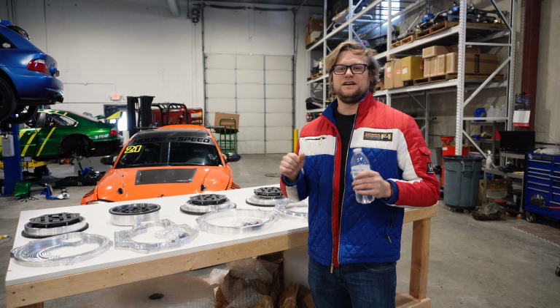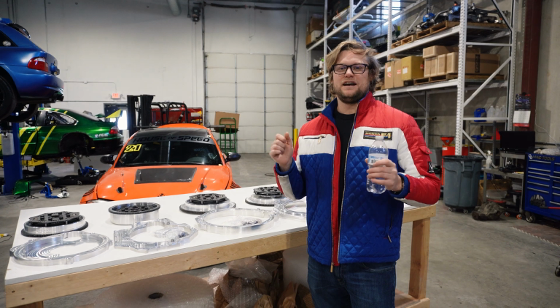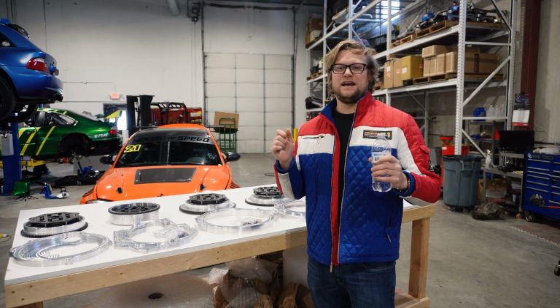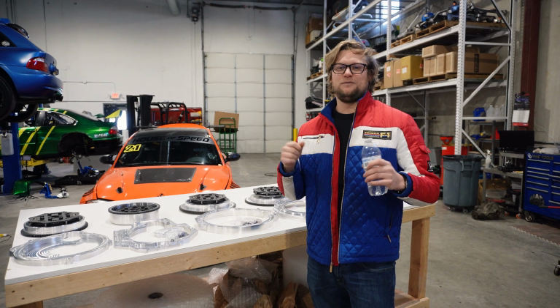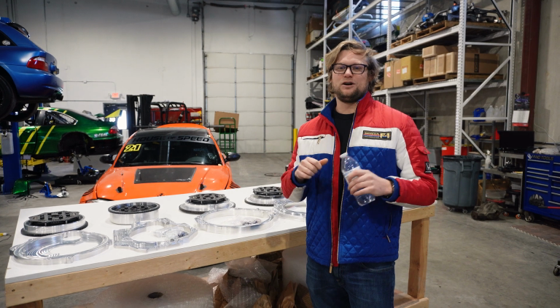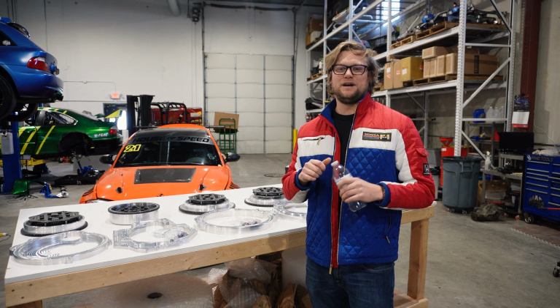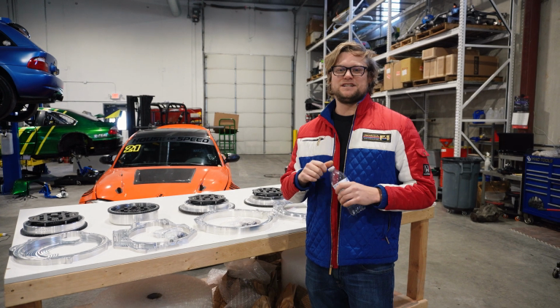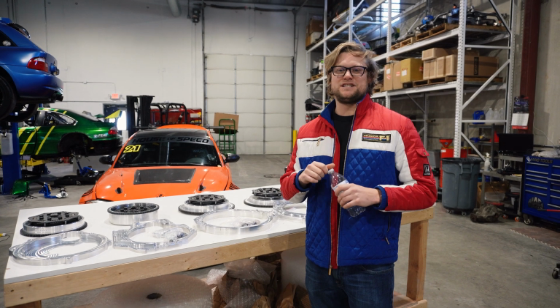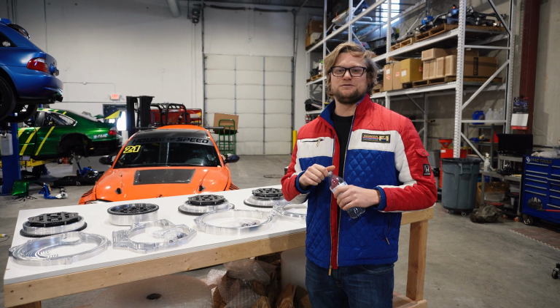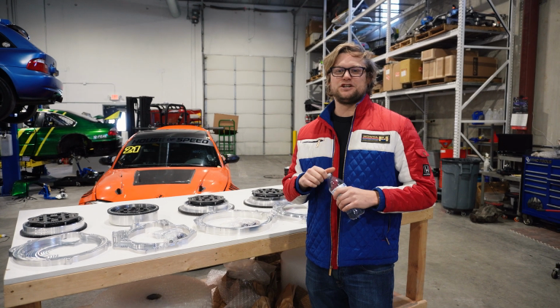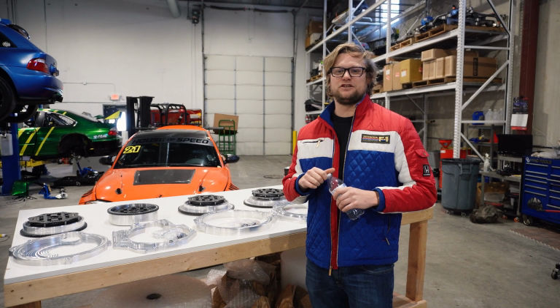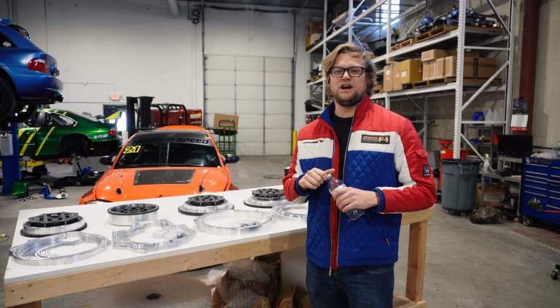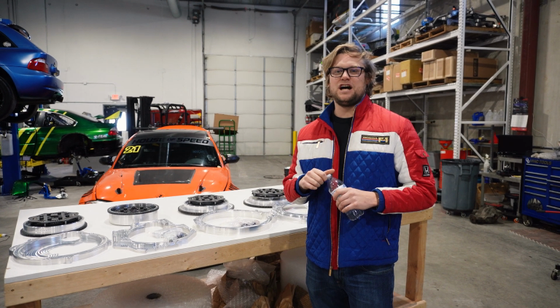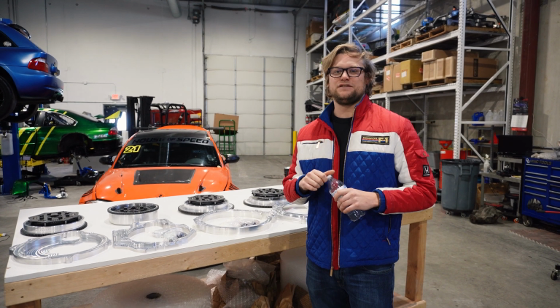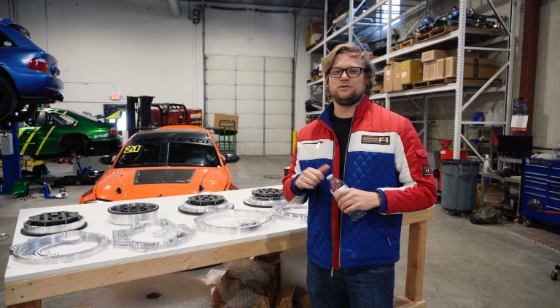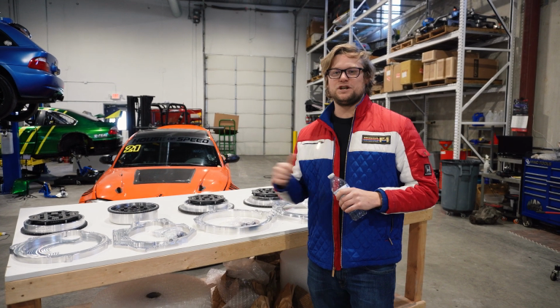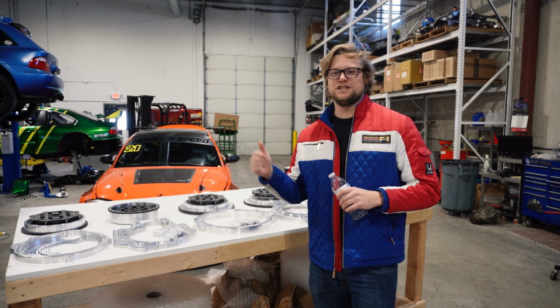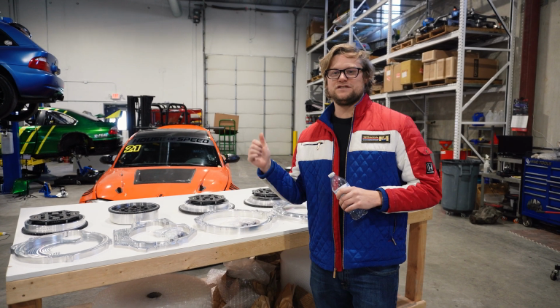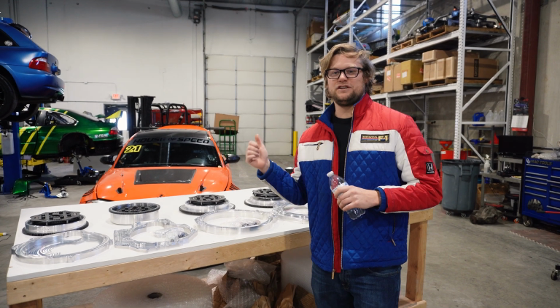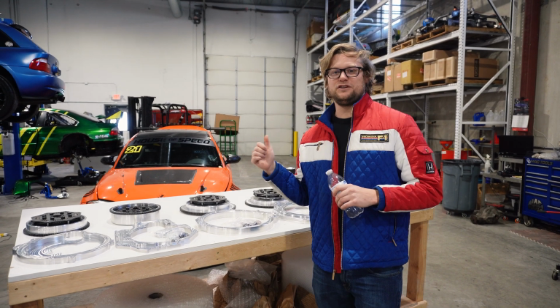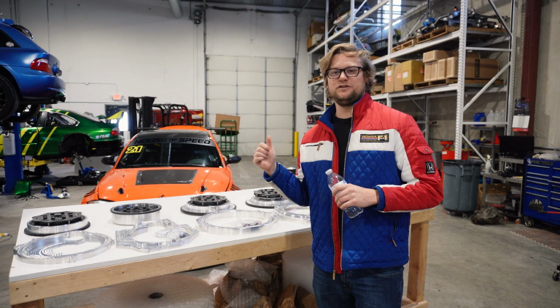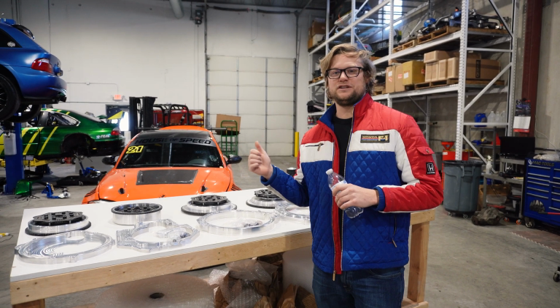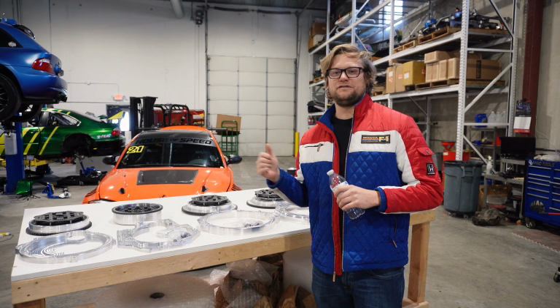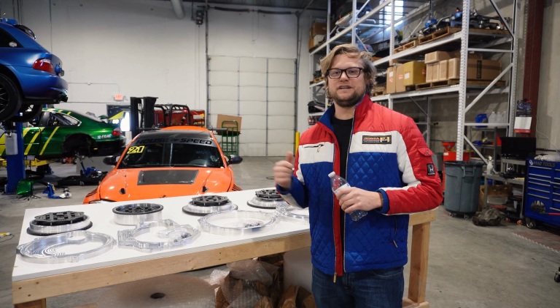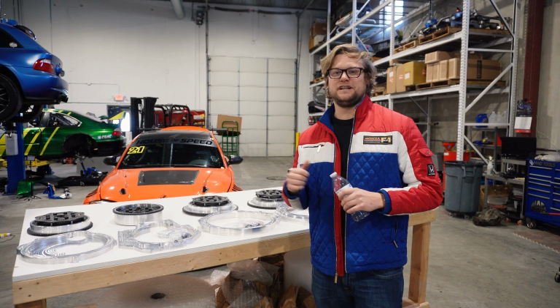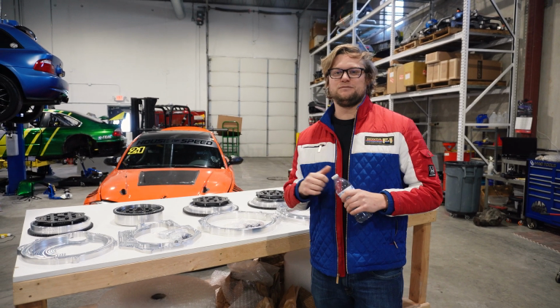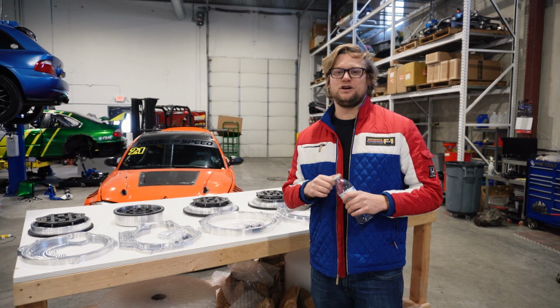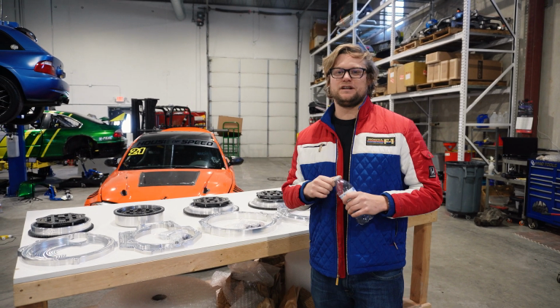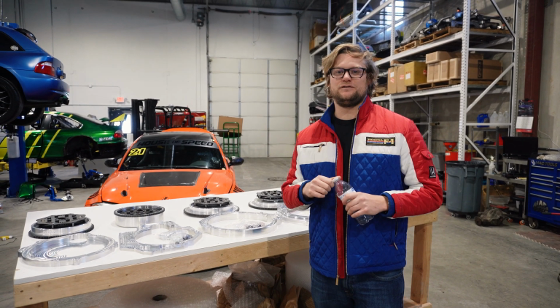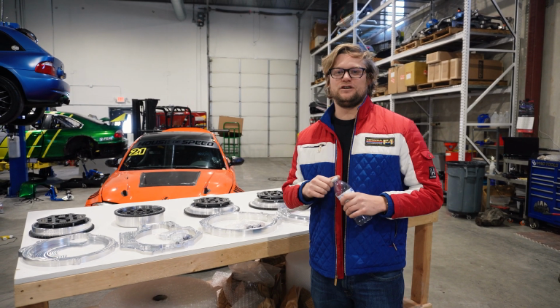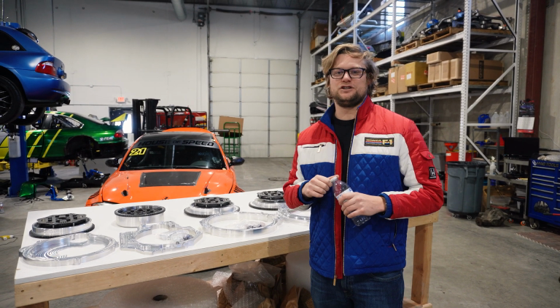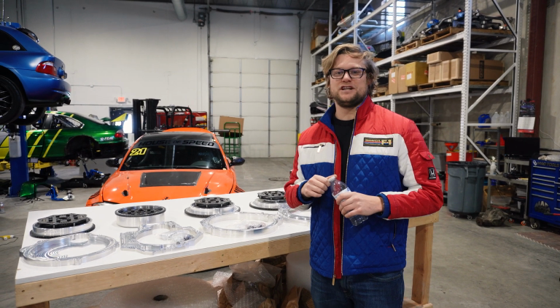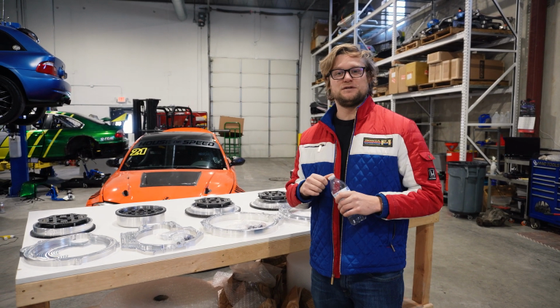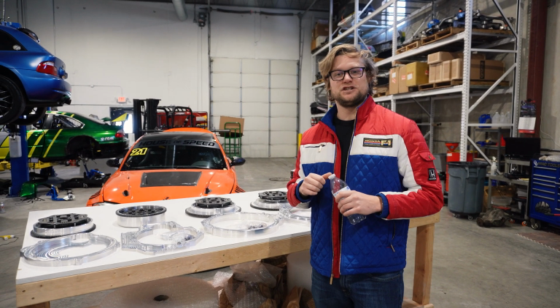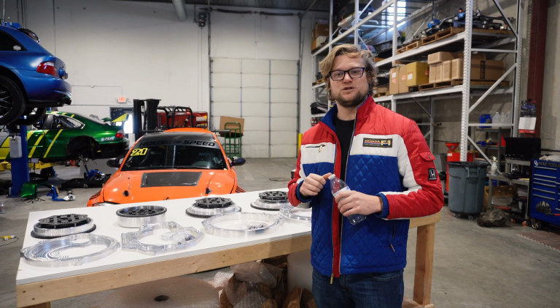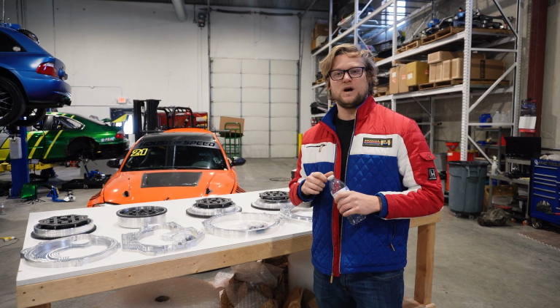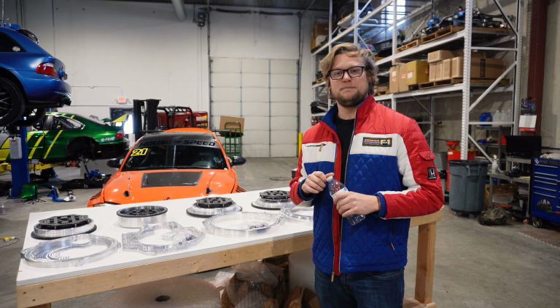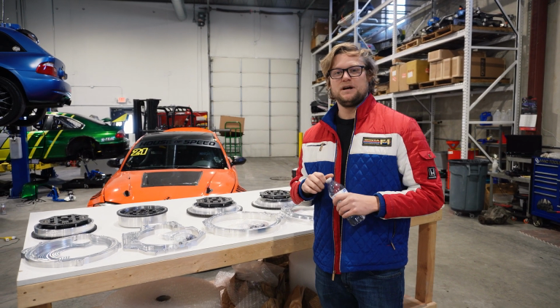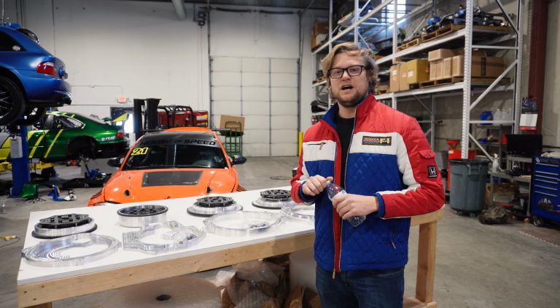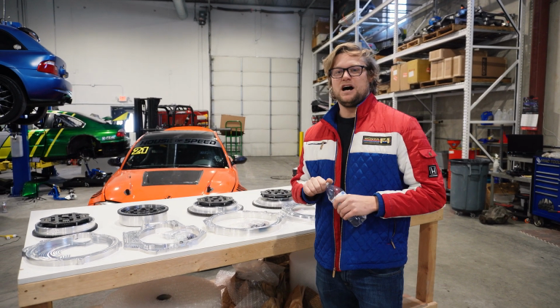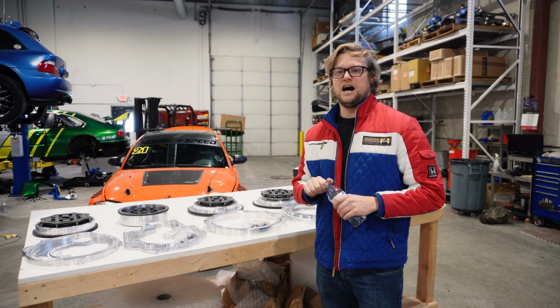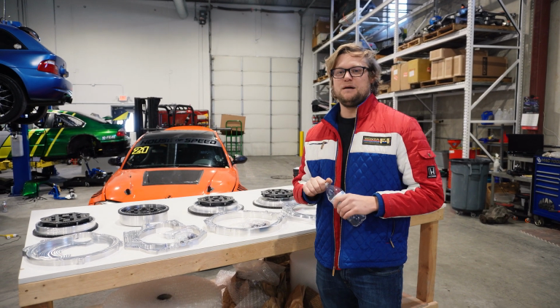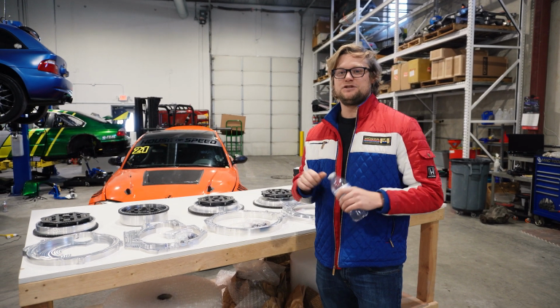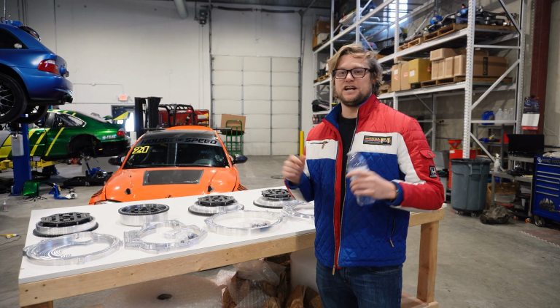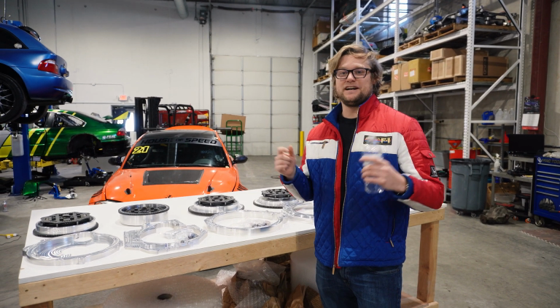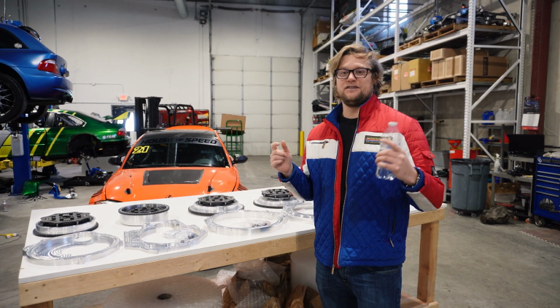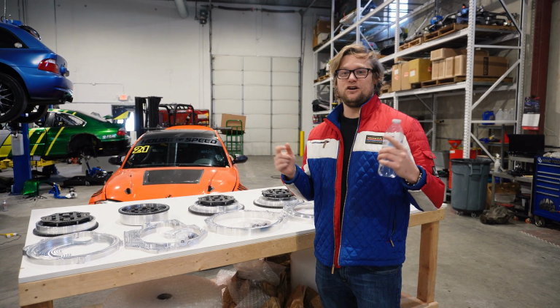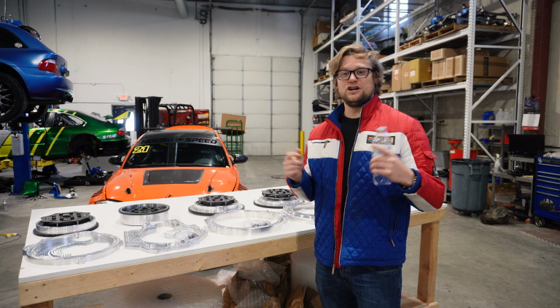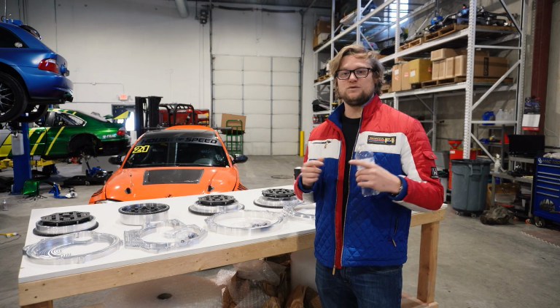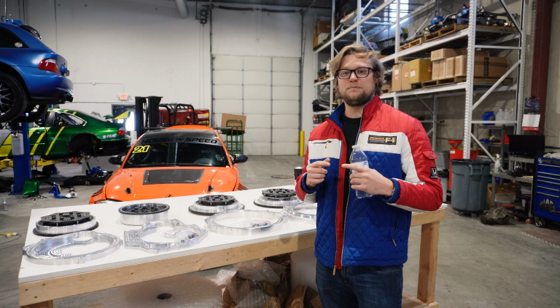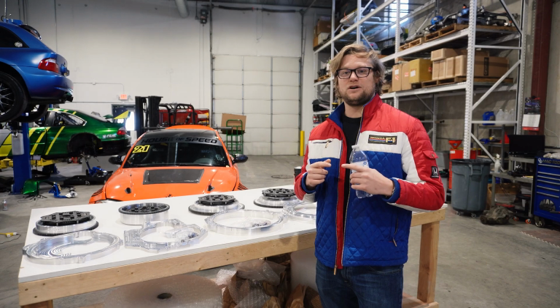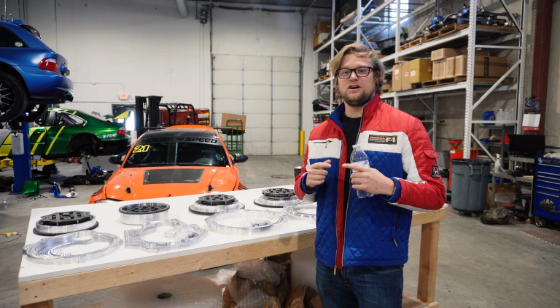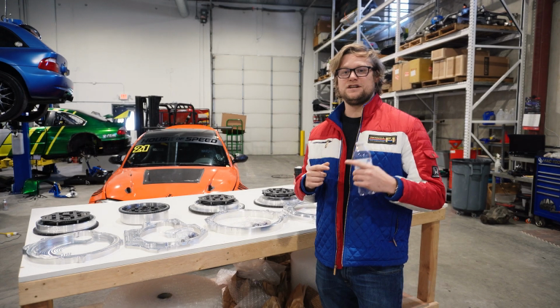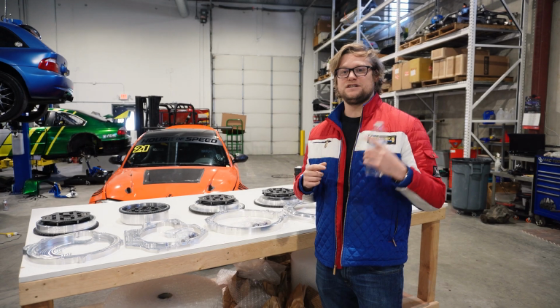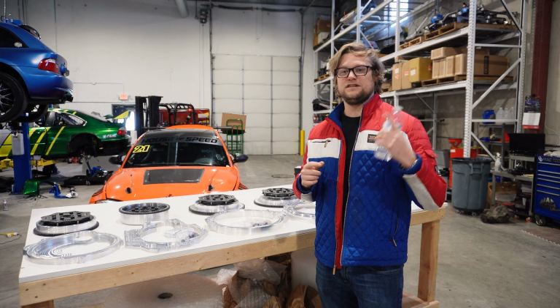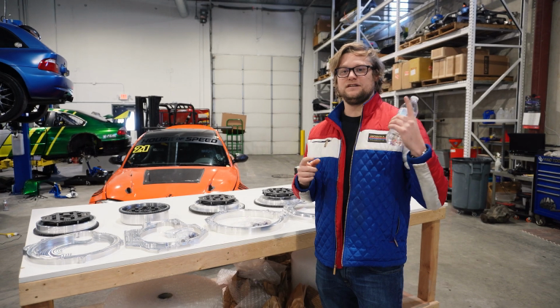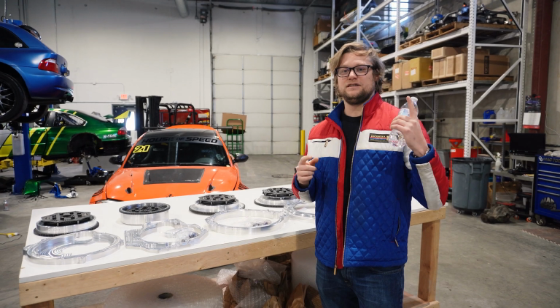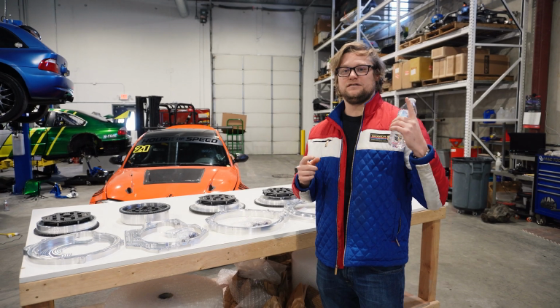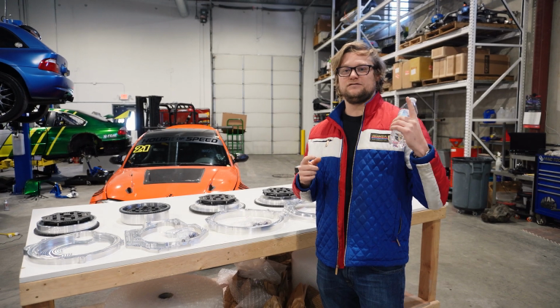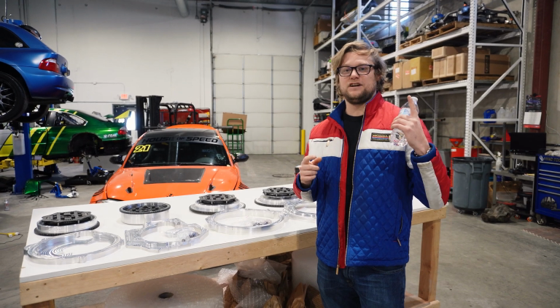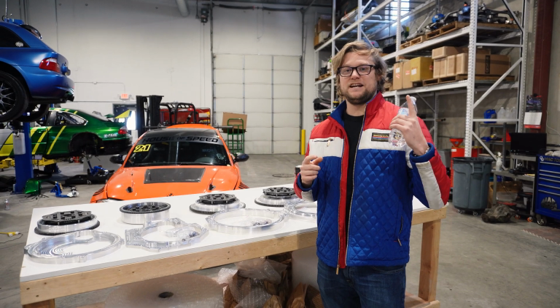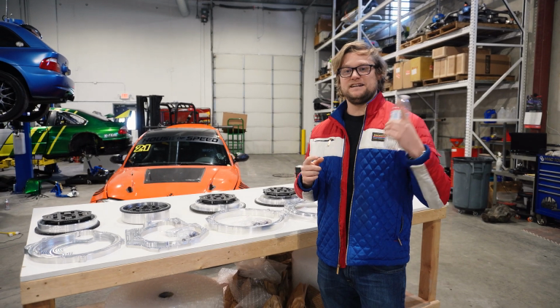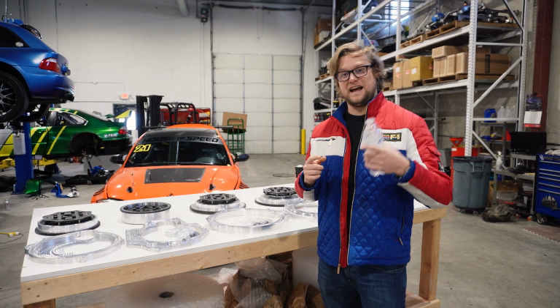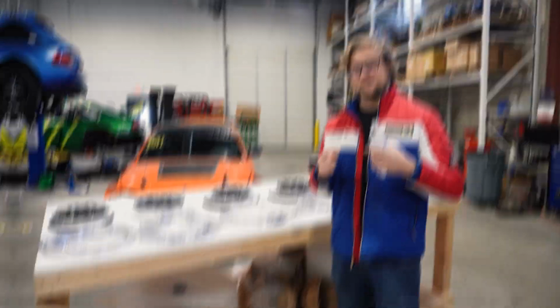Hey, welcome back to Simpsych Garage. If you've been watching this video, you're definitely in the market for a transmission swap. Check out our swap cars right now.